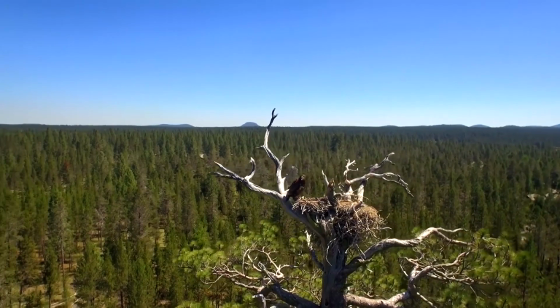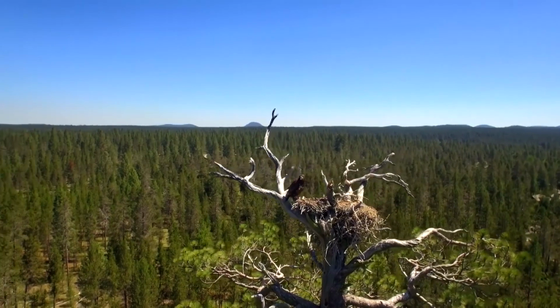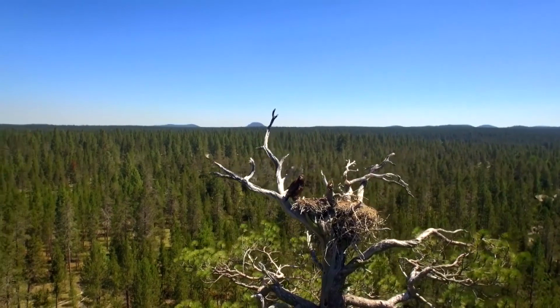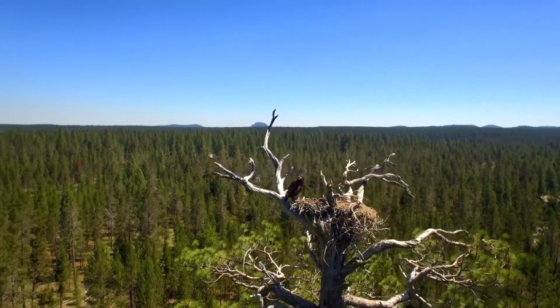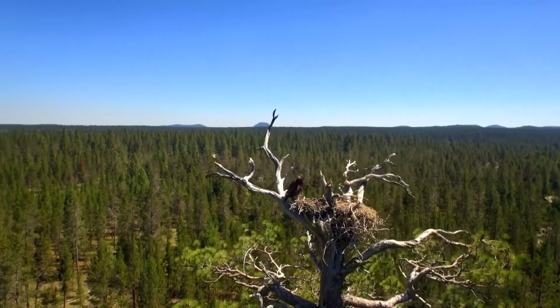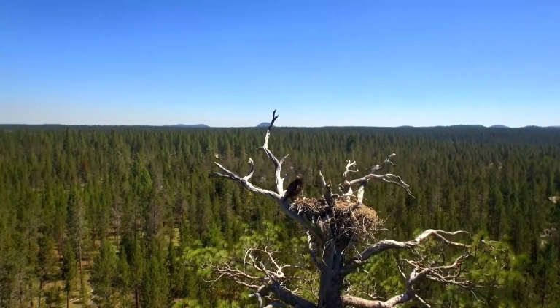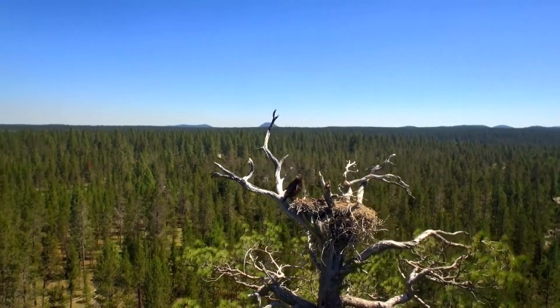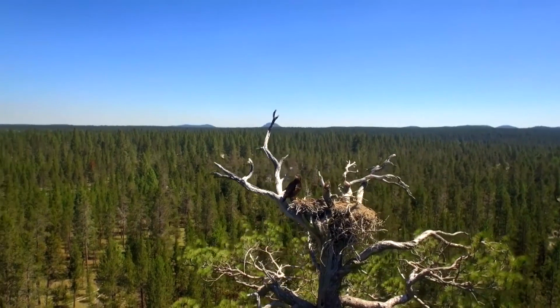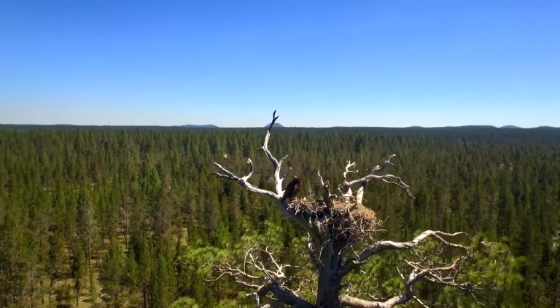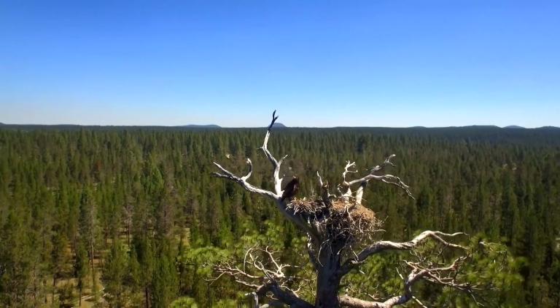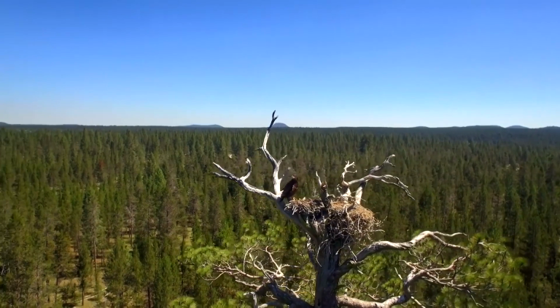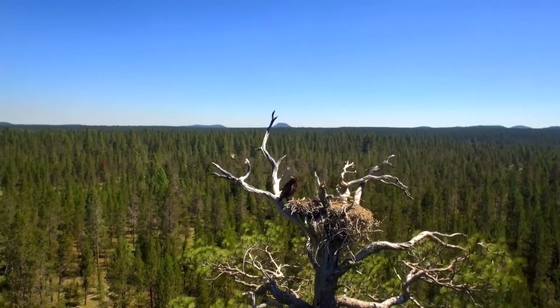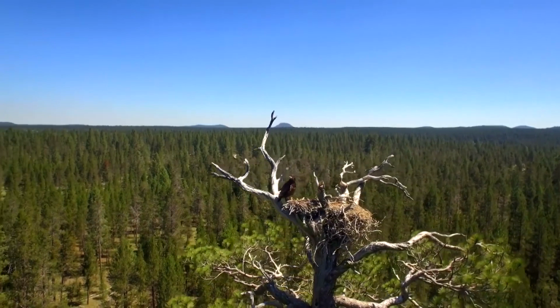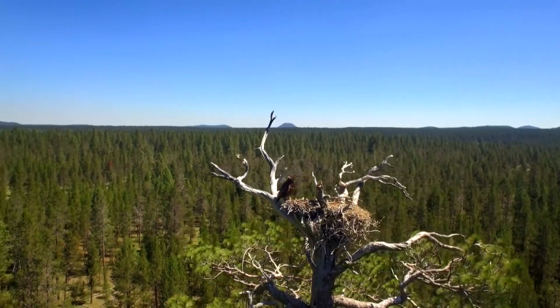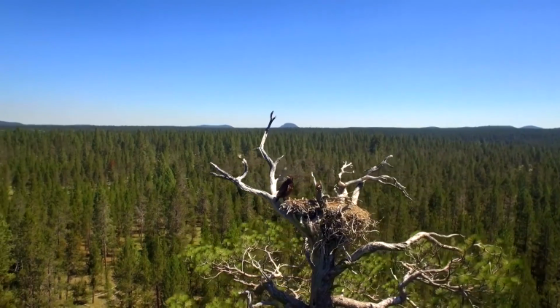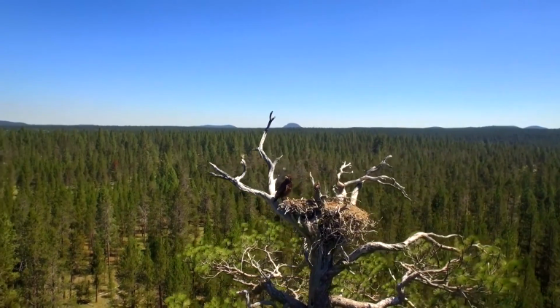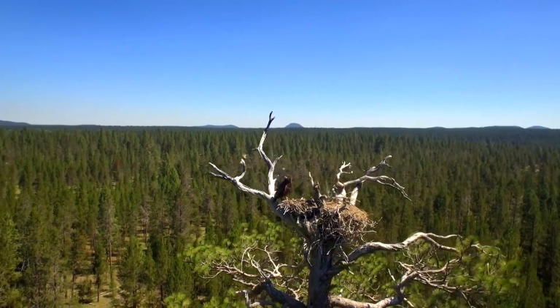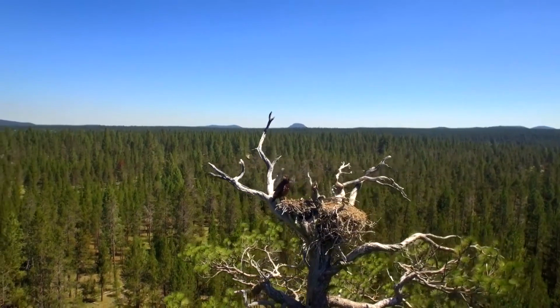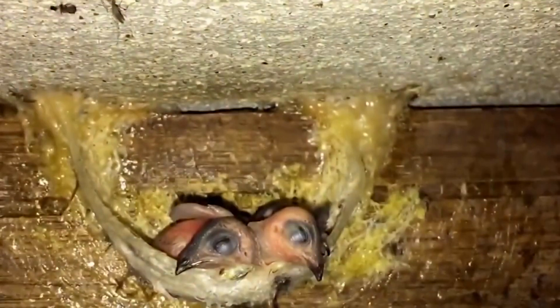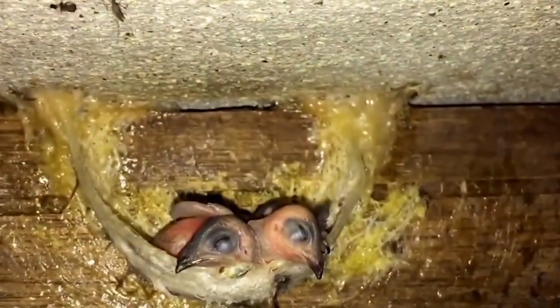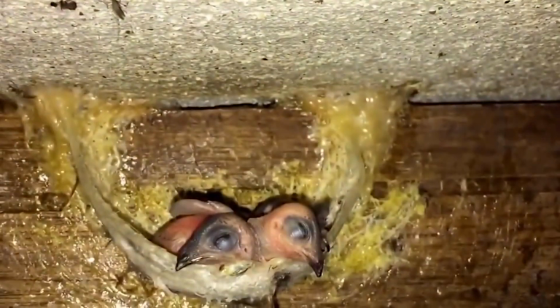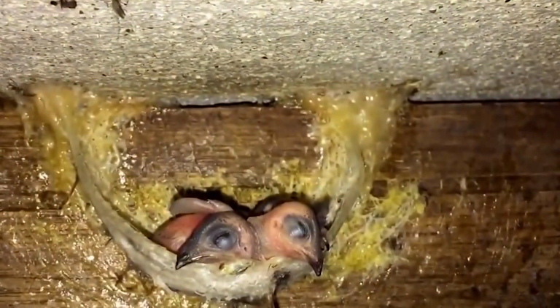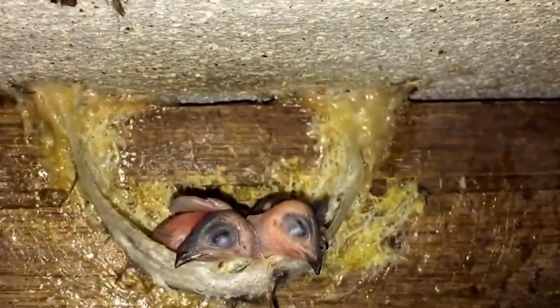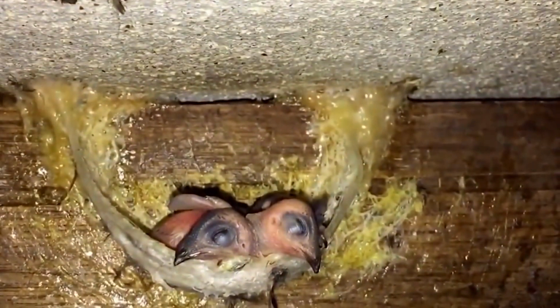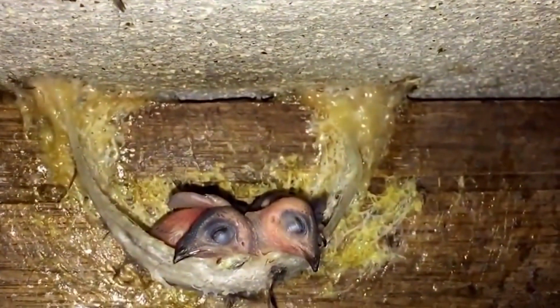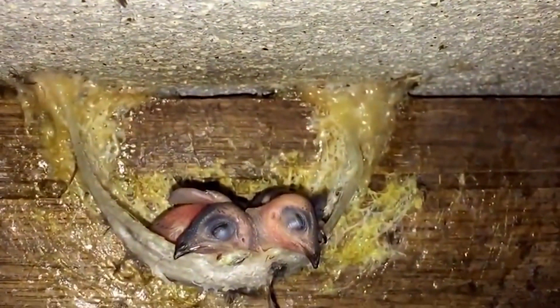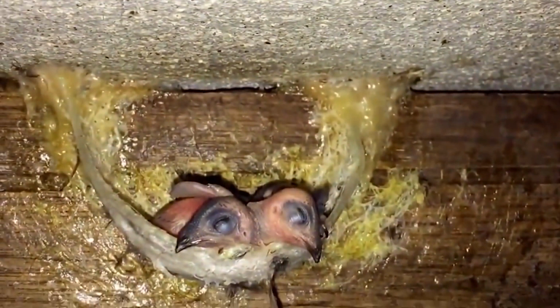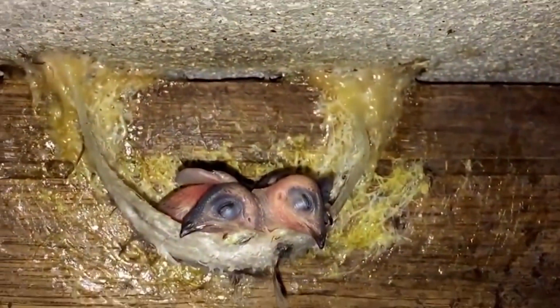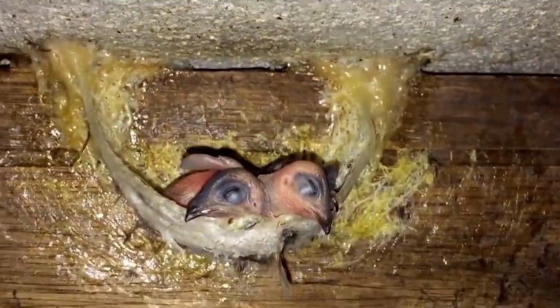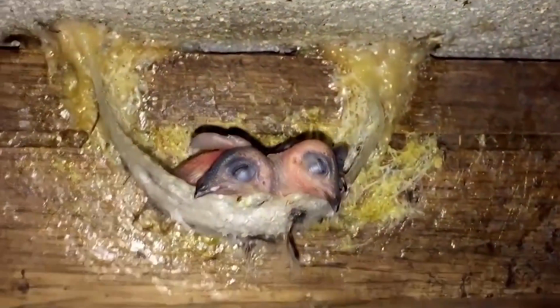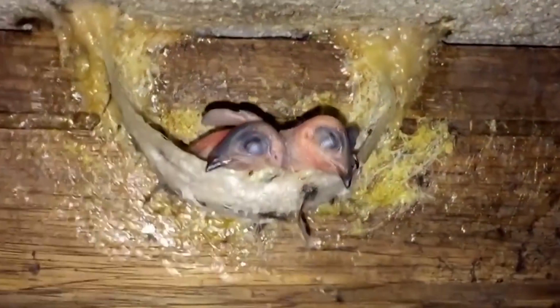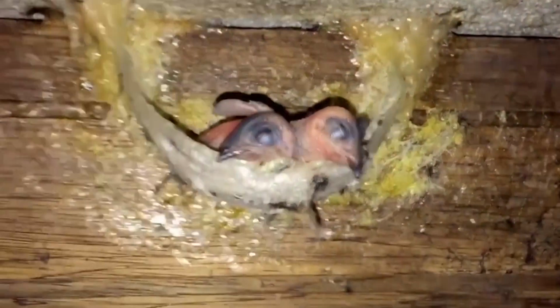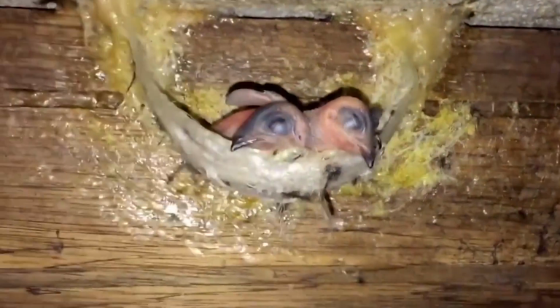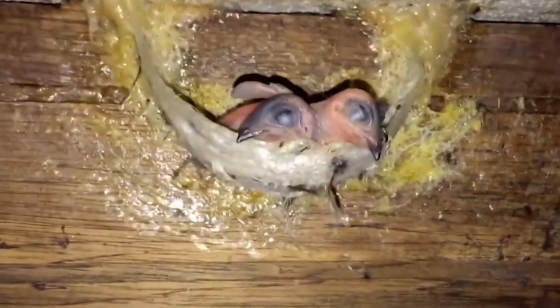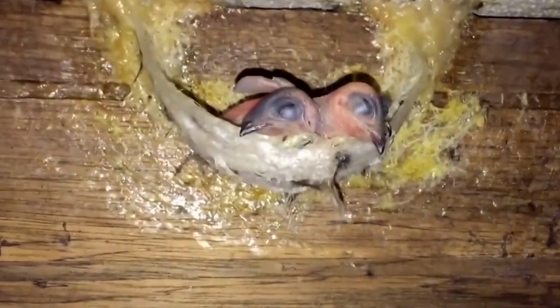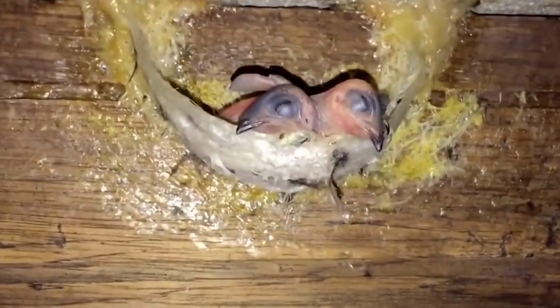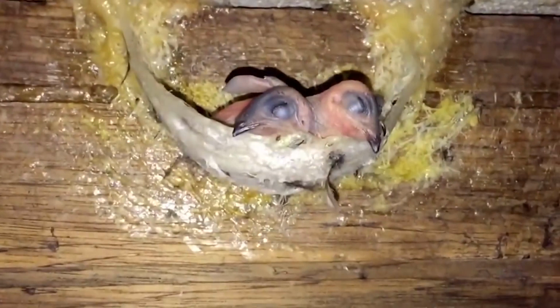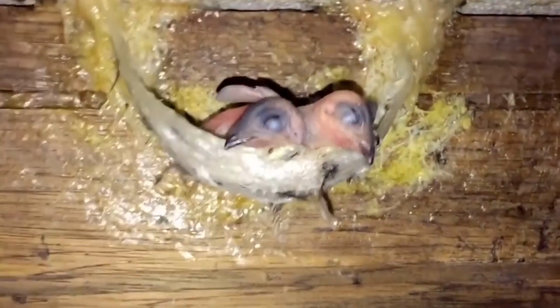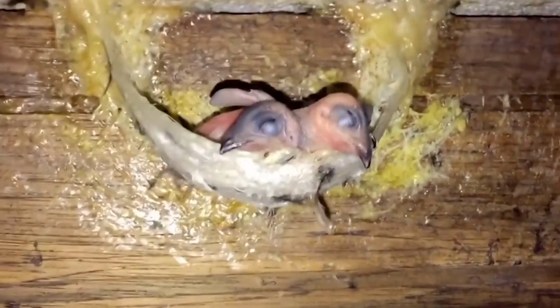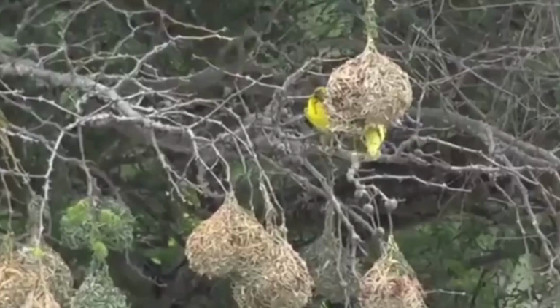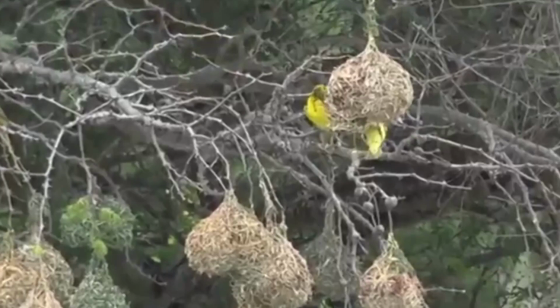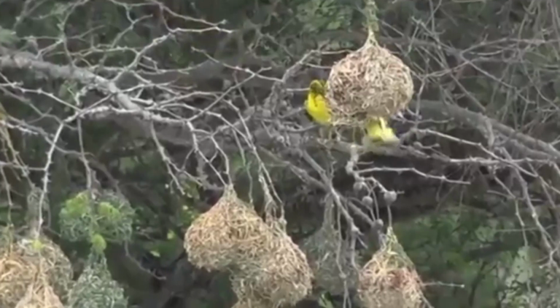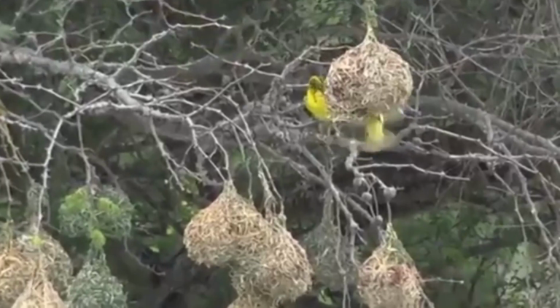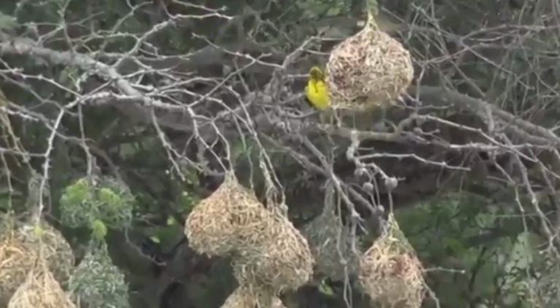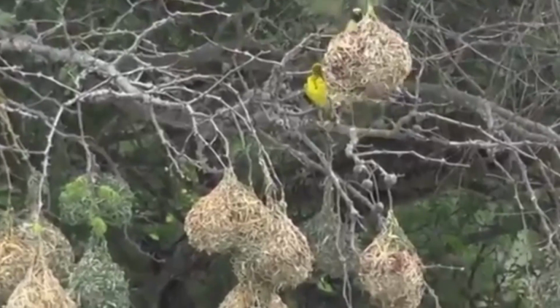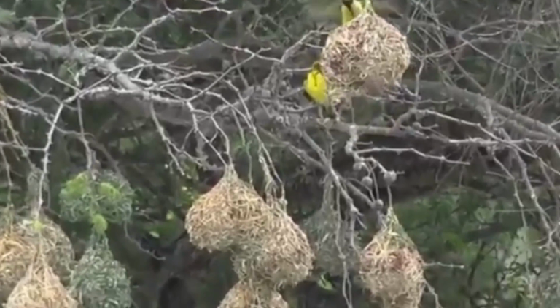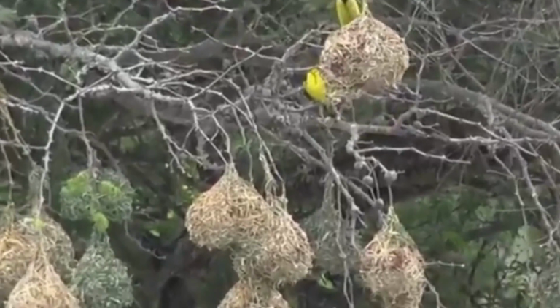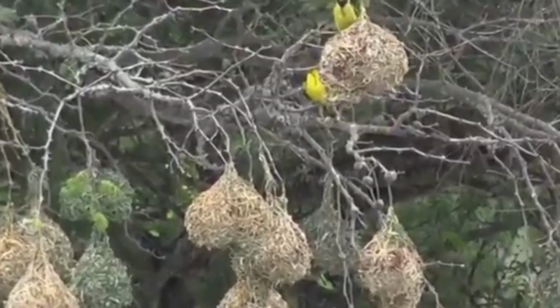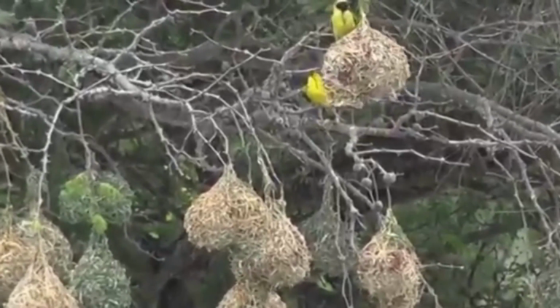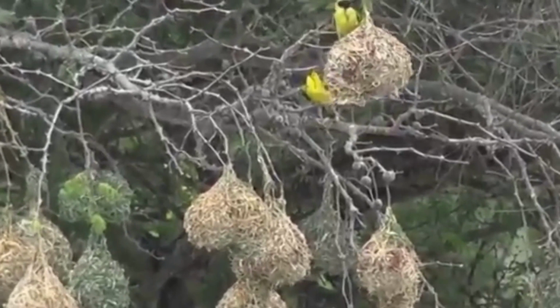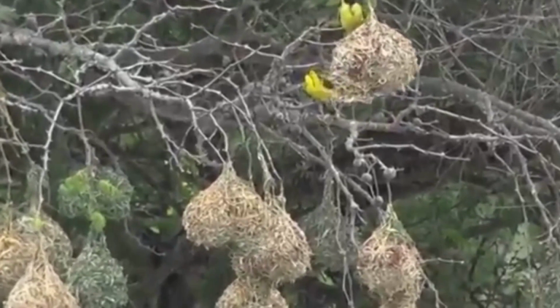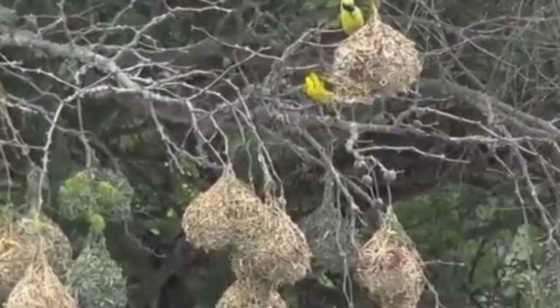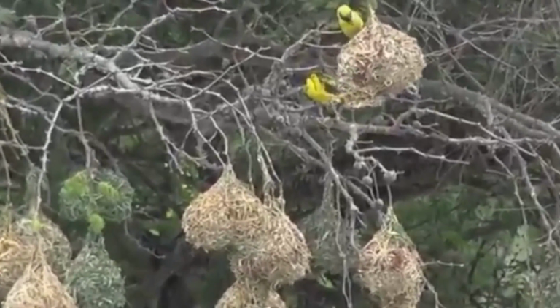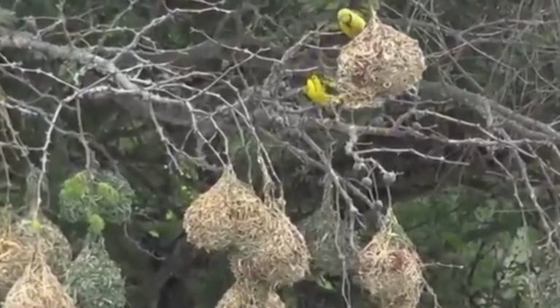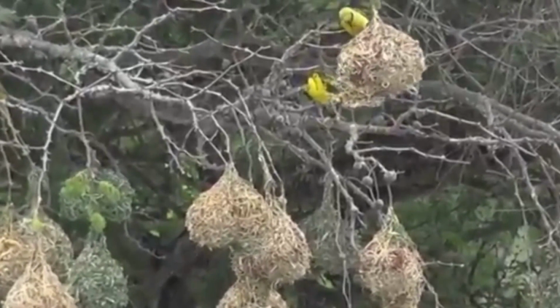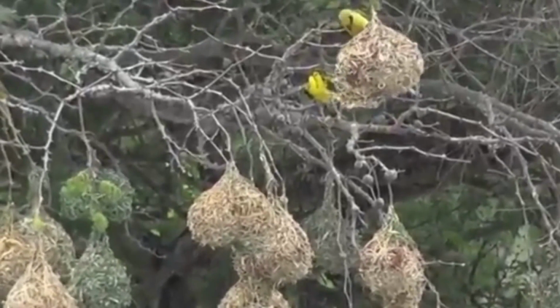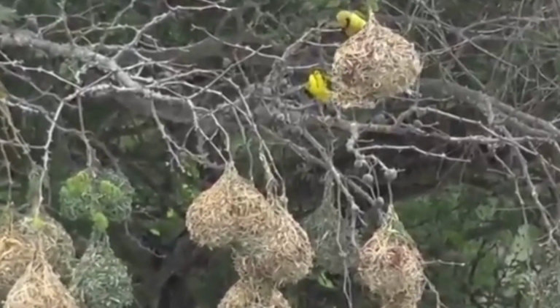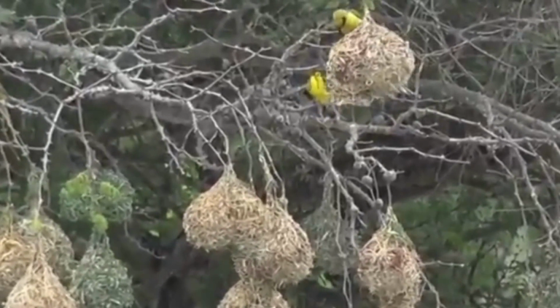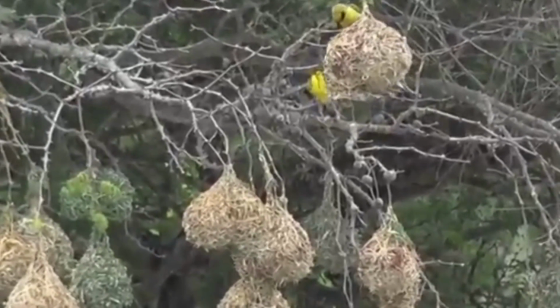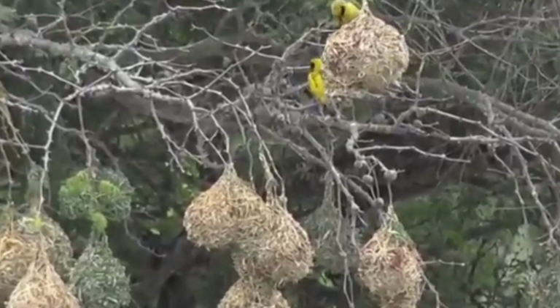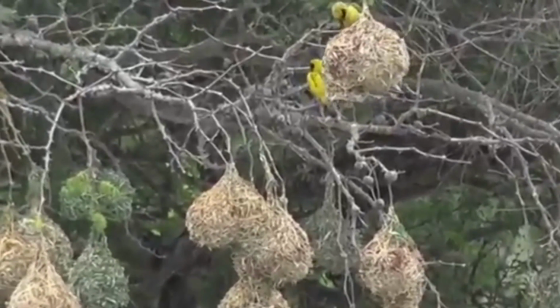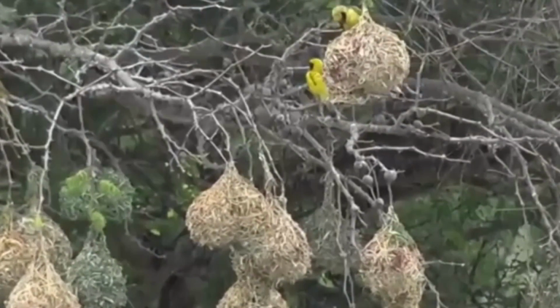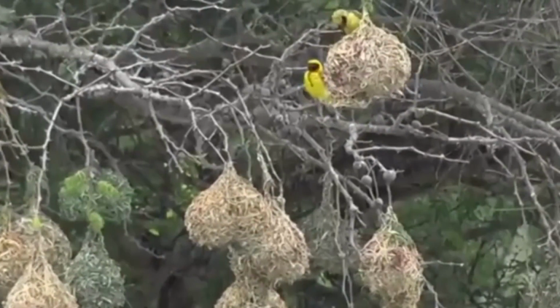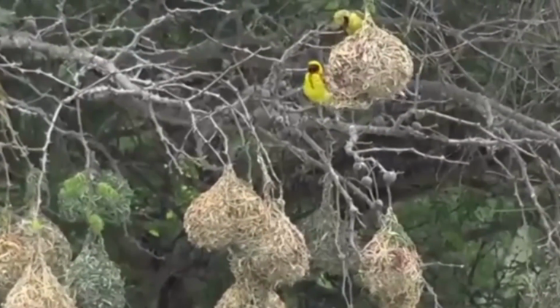From giant colonies and trees to some of the most expensive food on Earth, here are 12 amazing nests in the animal kingdom!